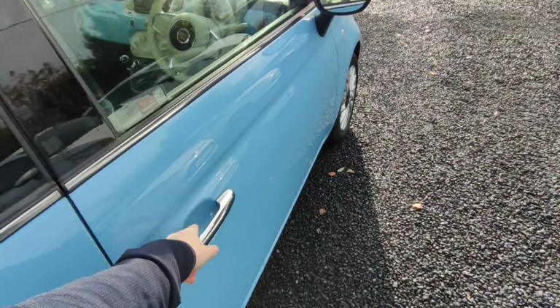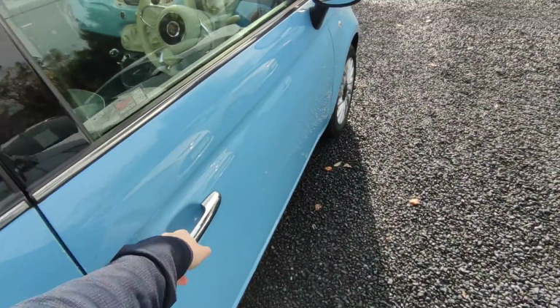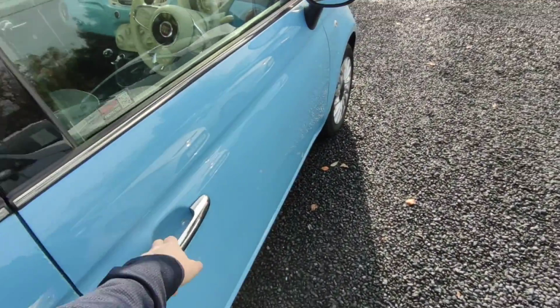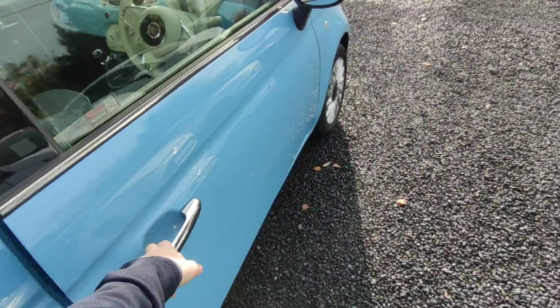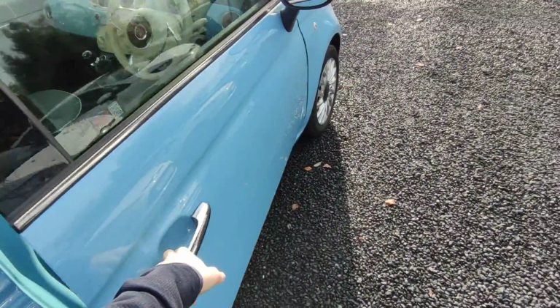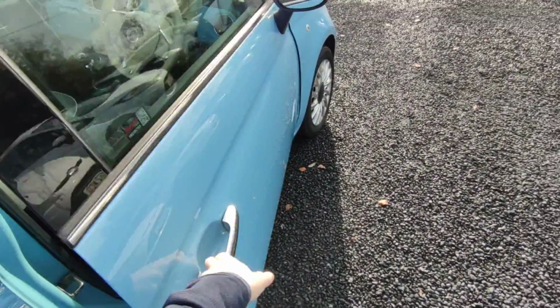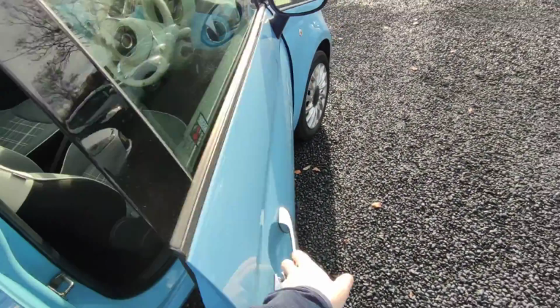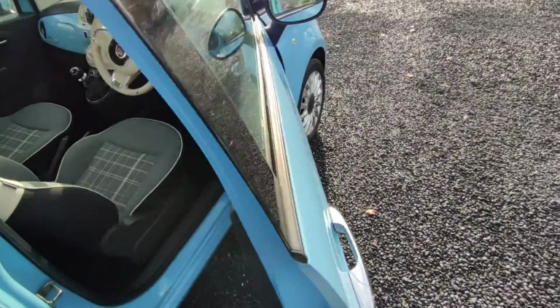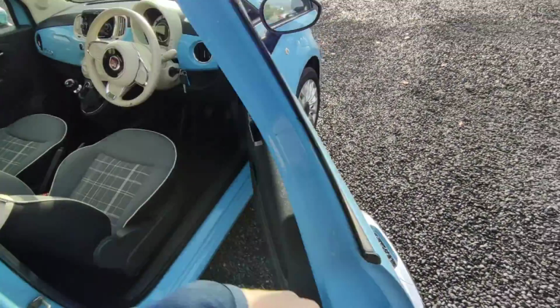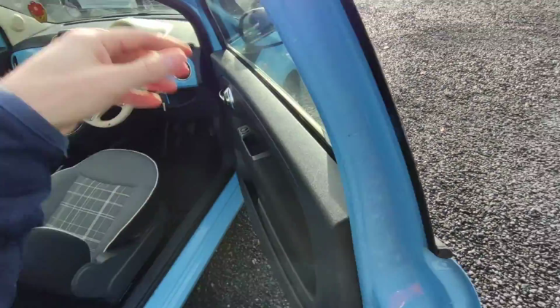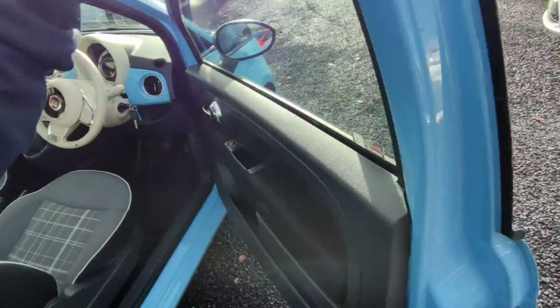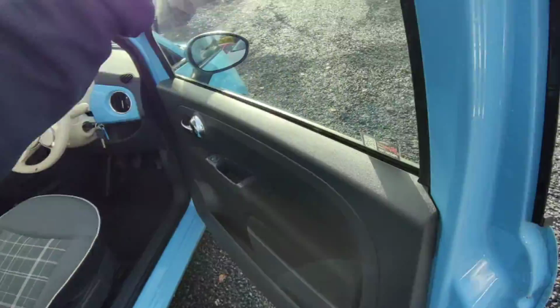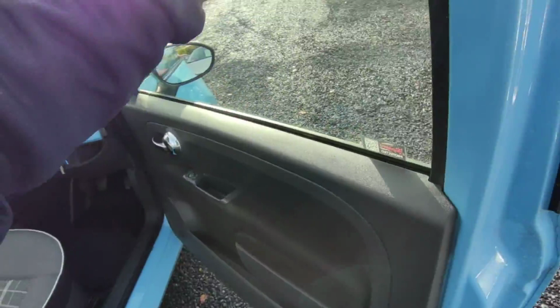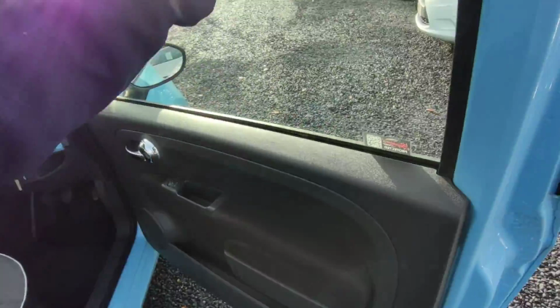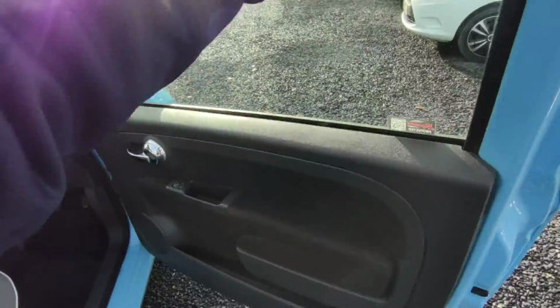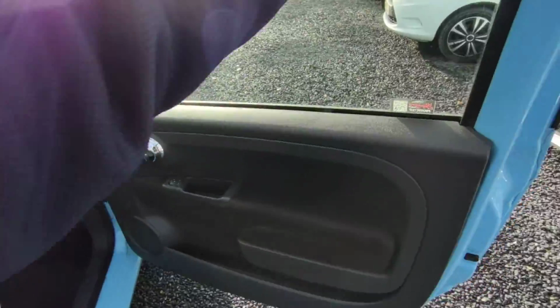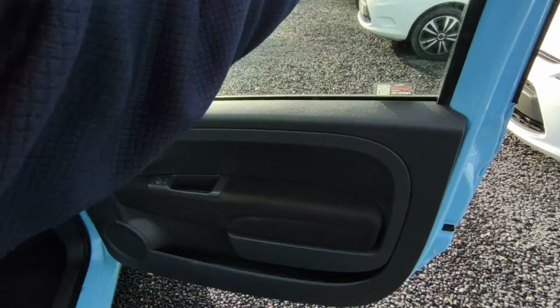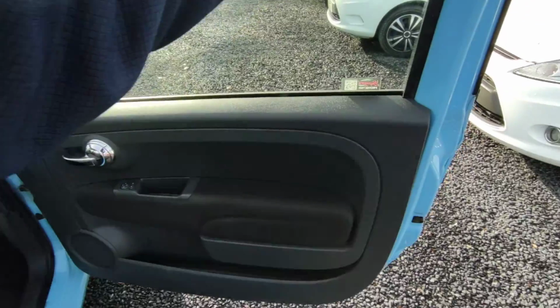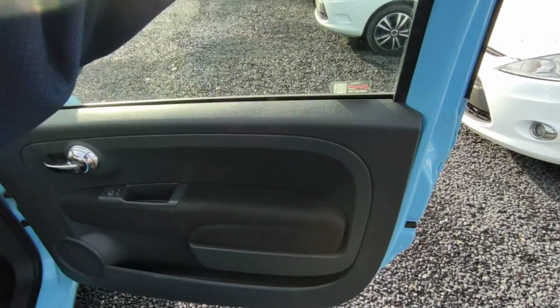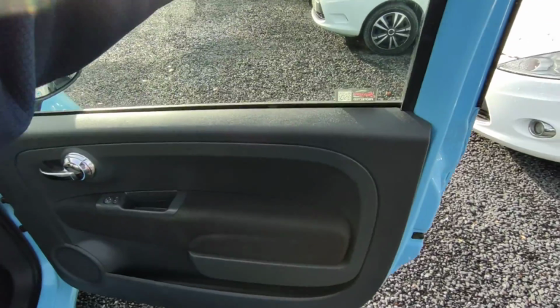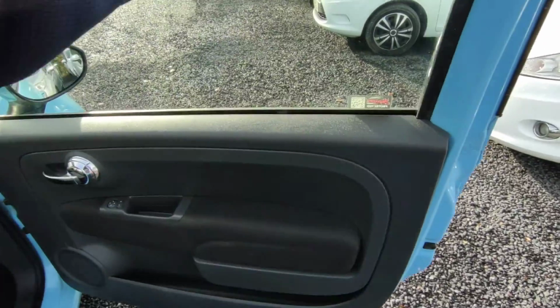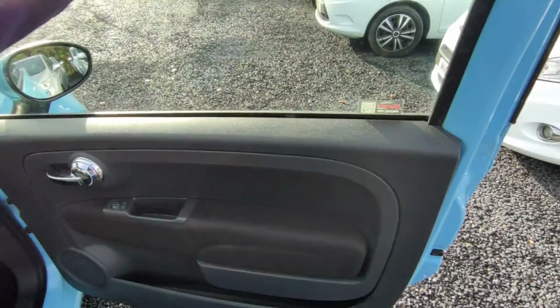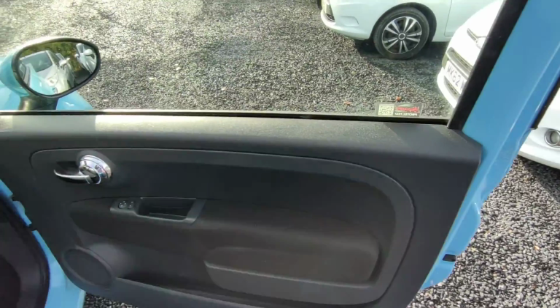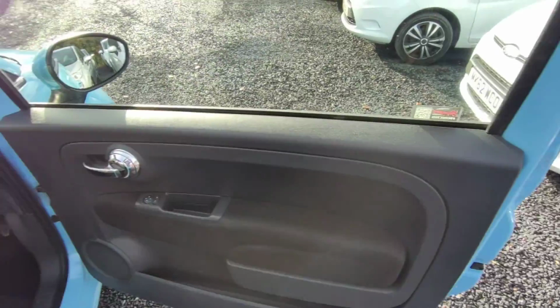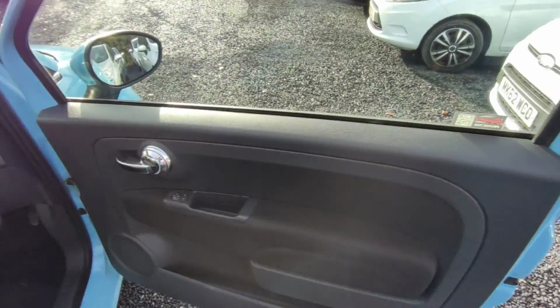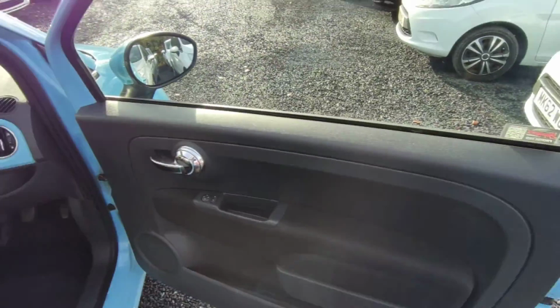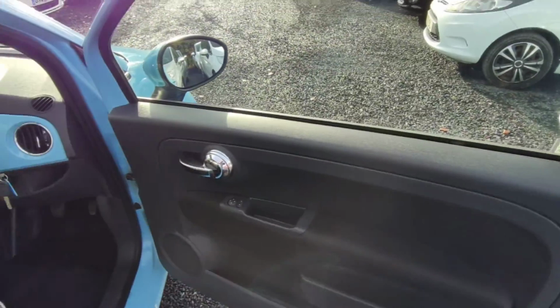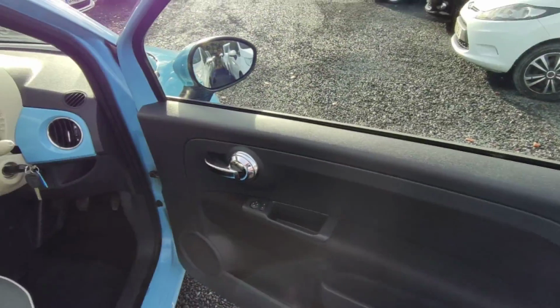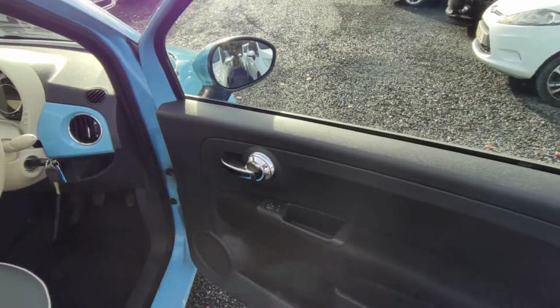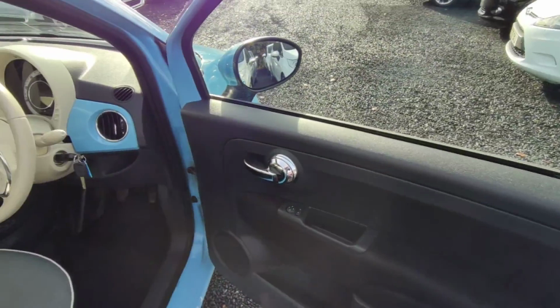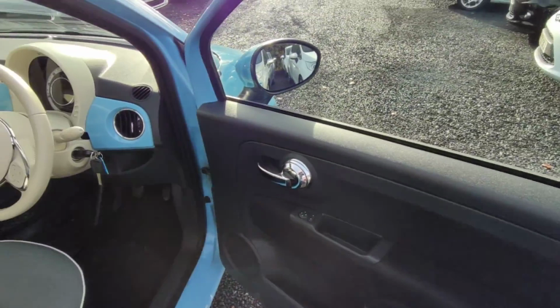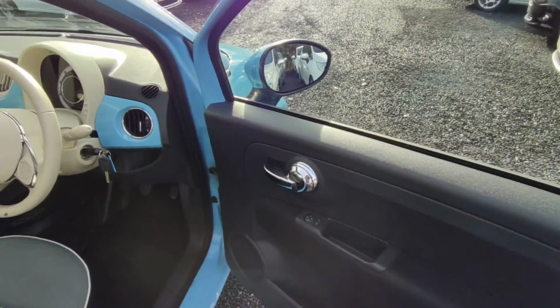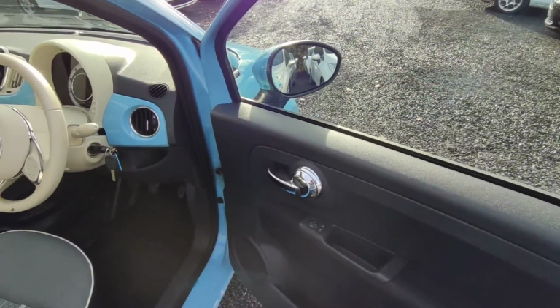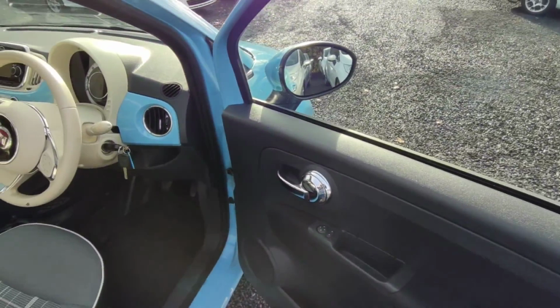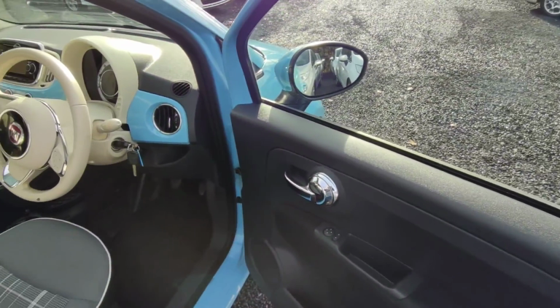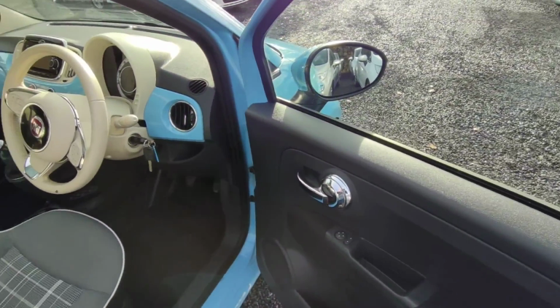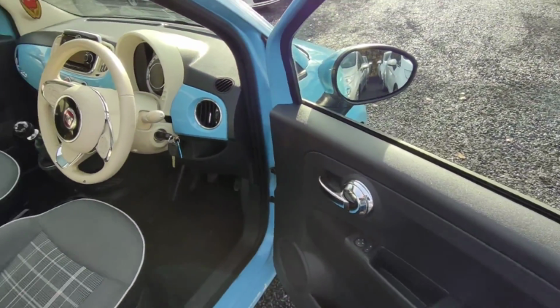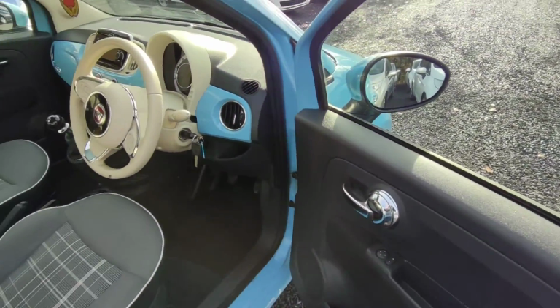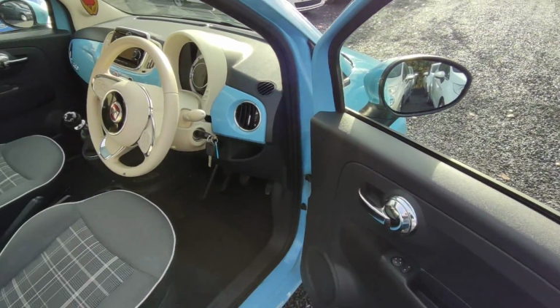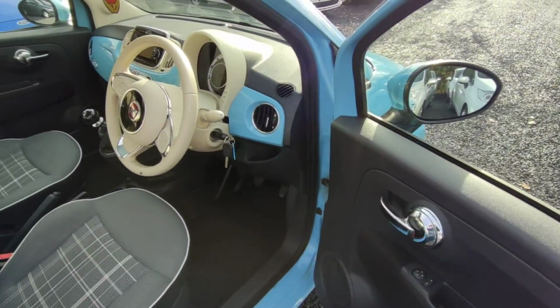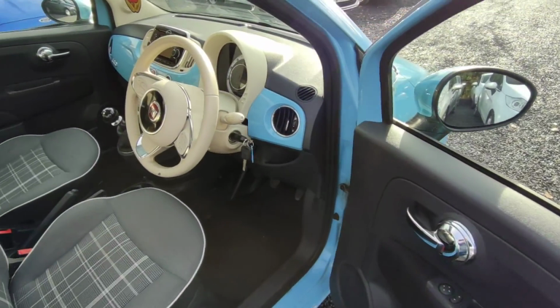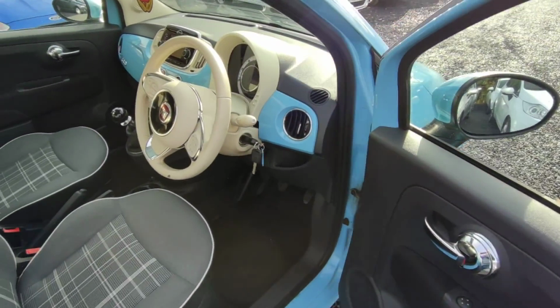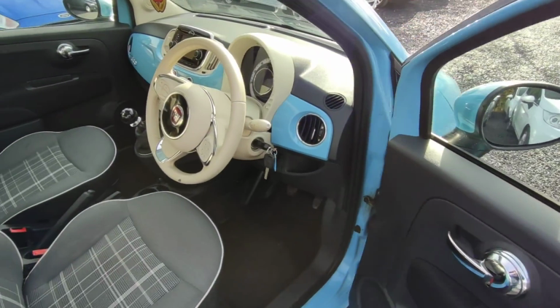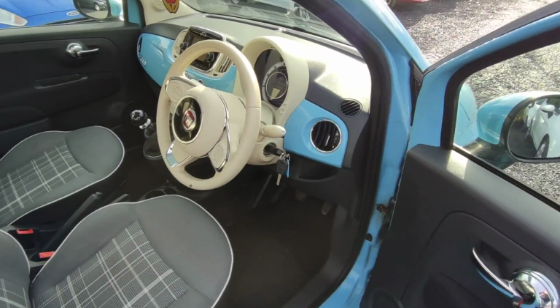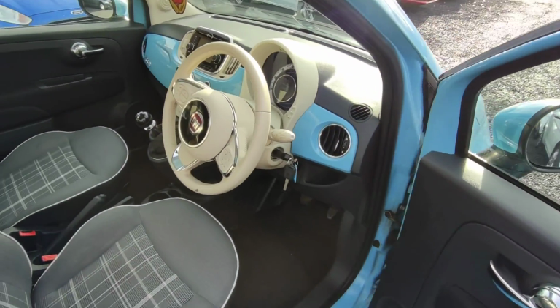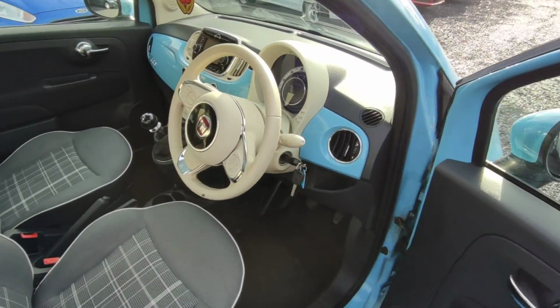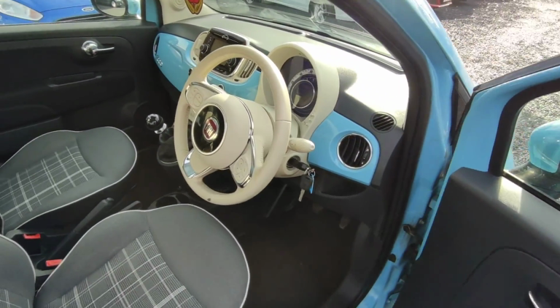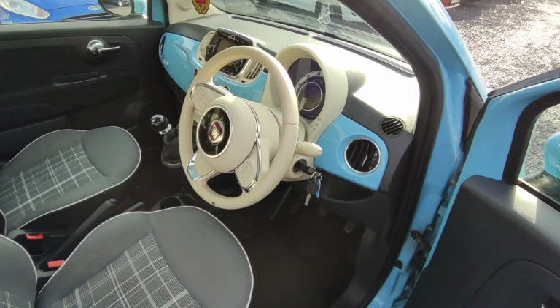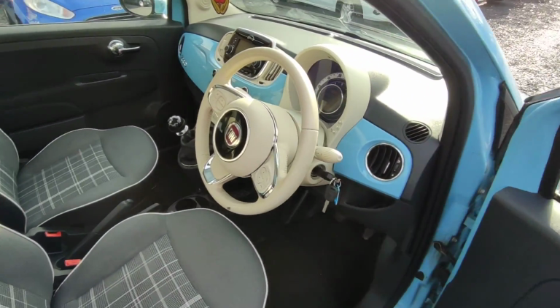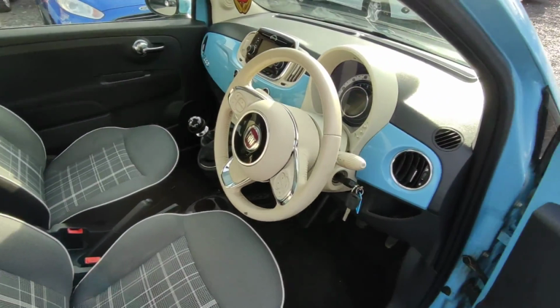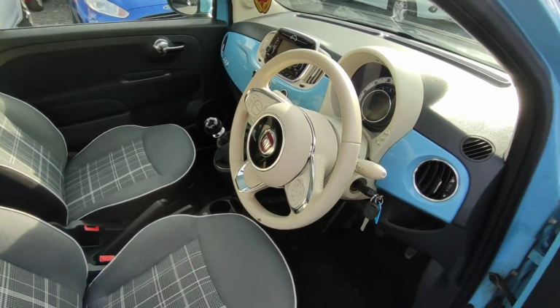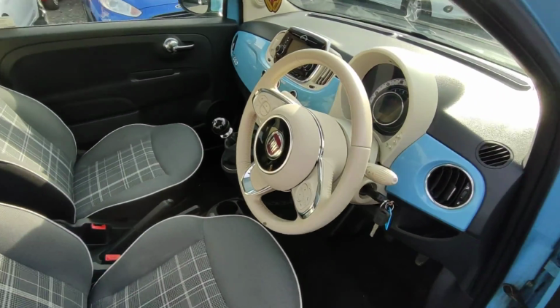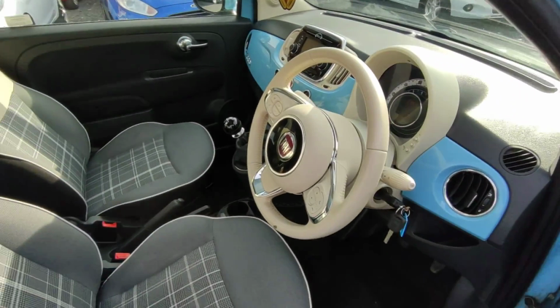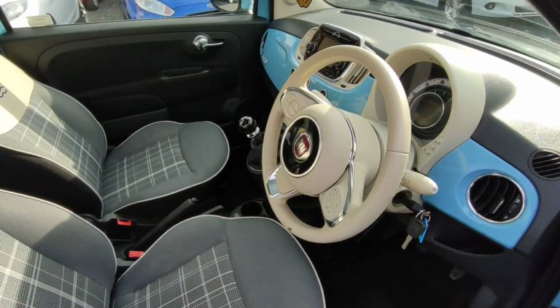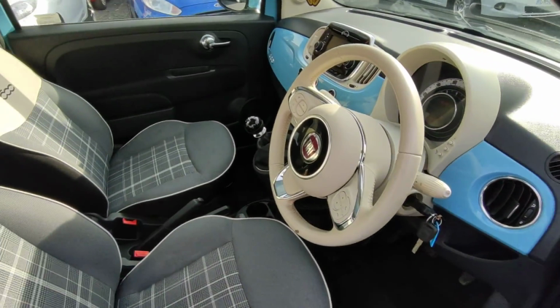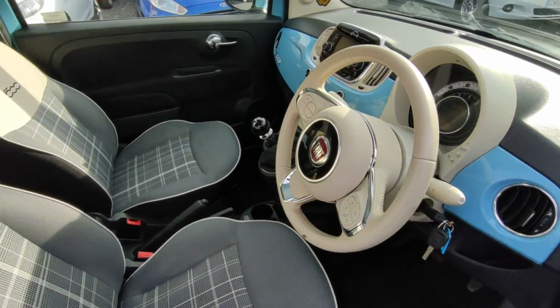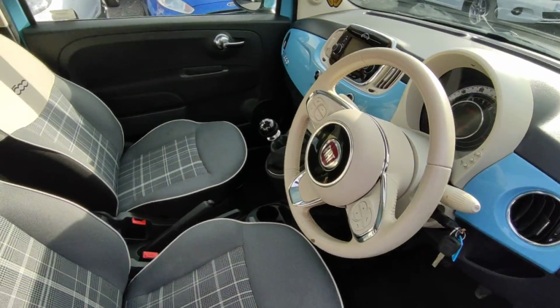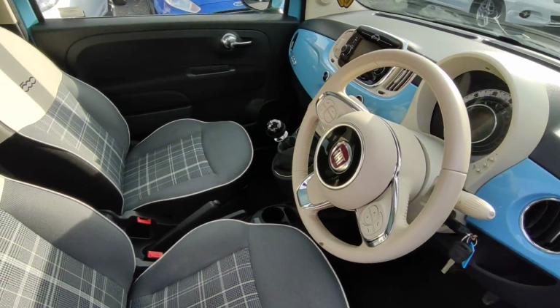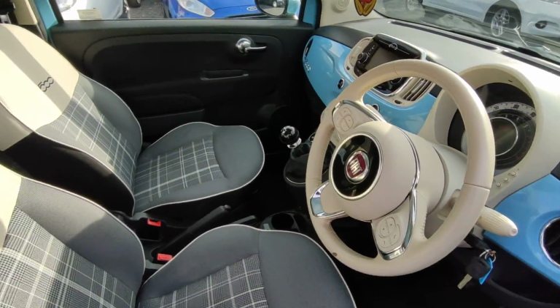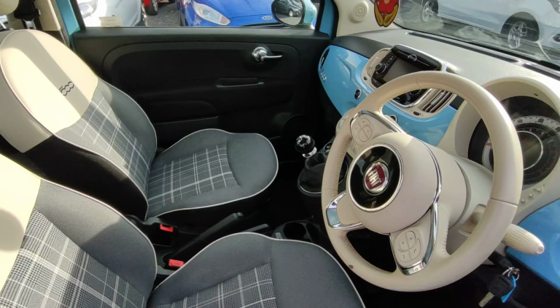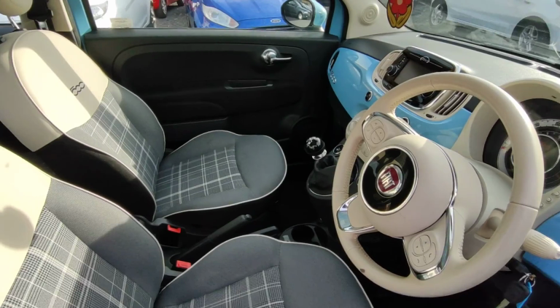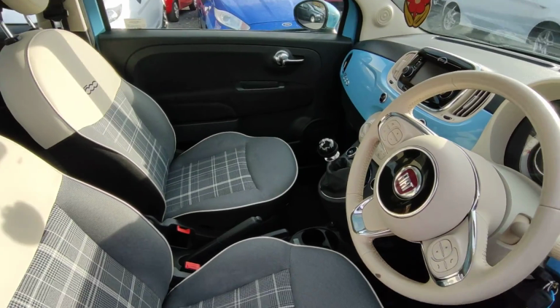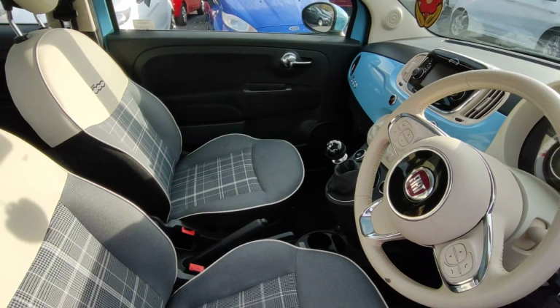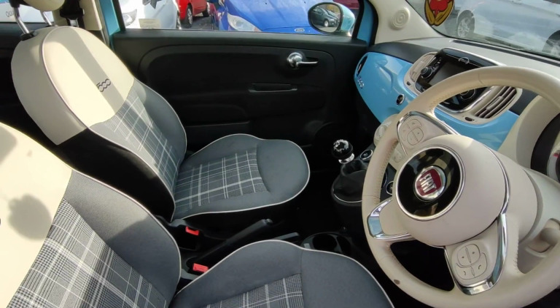On the front we have your electric windows, electric mirrors. It's a two-tone colour inside — it's absolutely stunning.